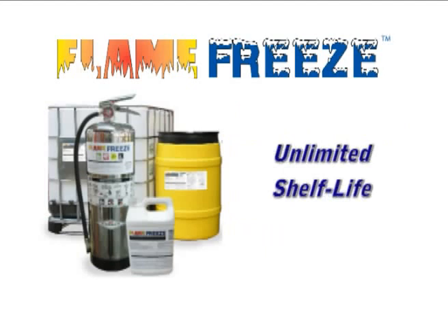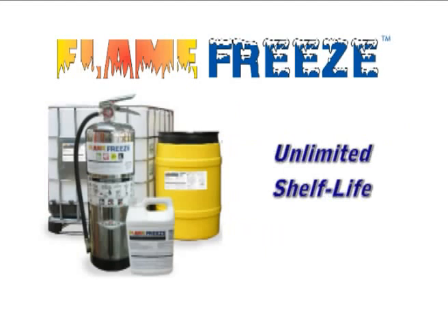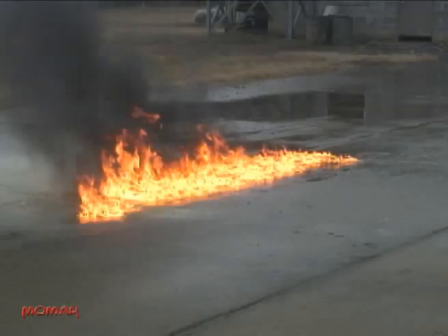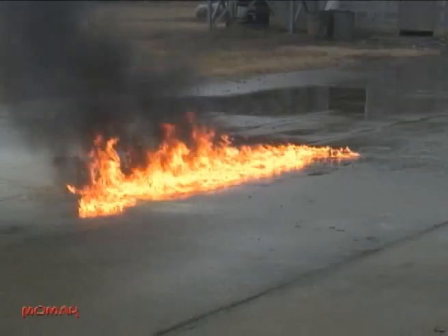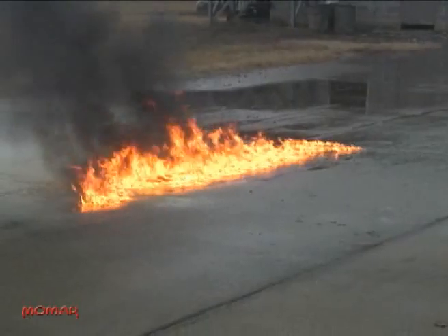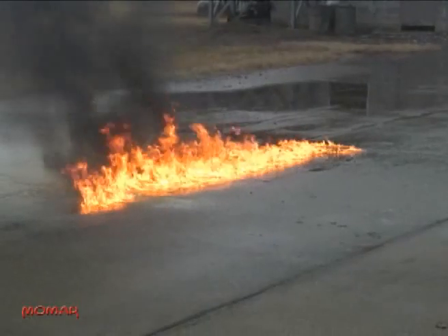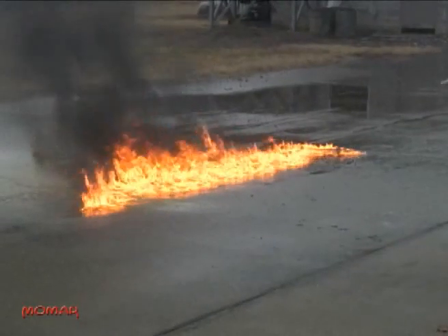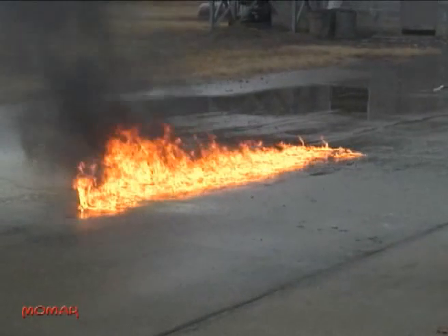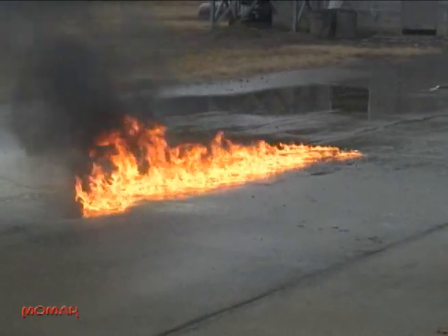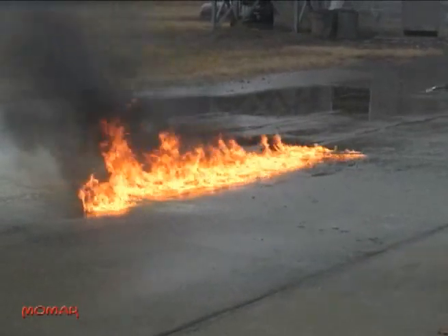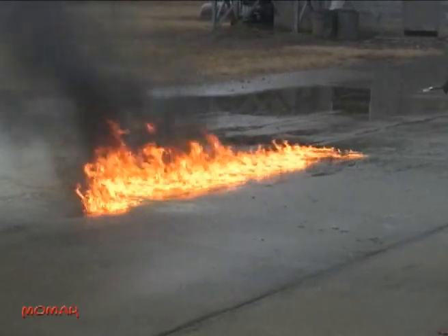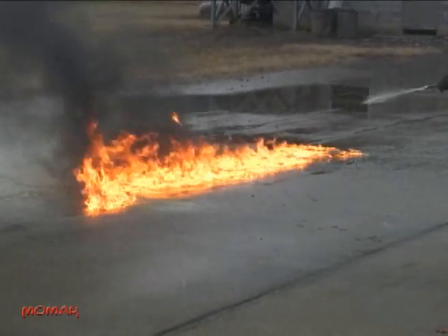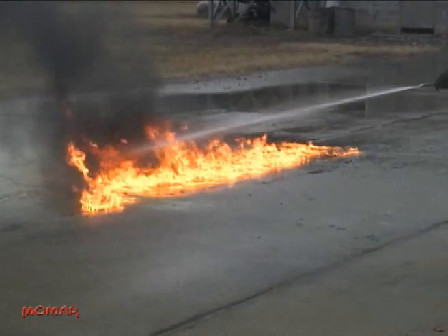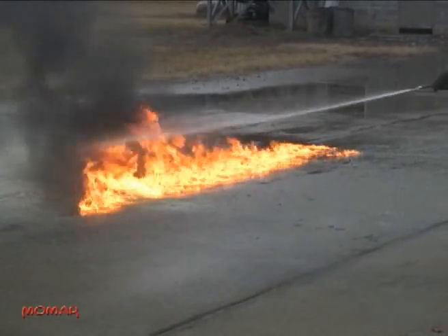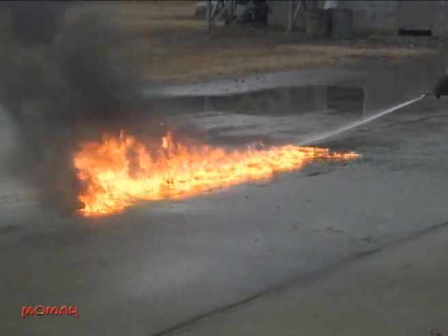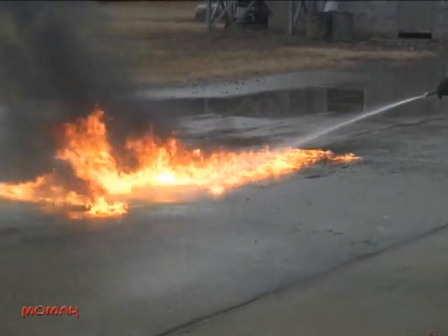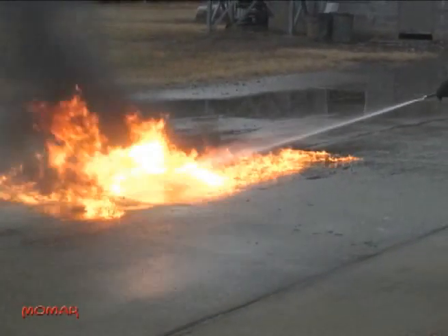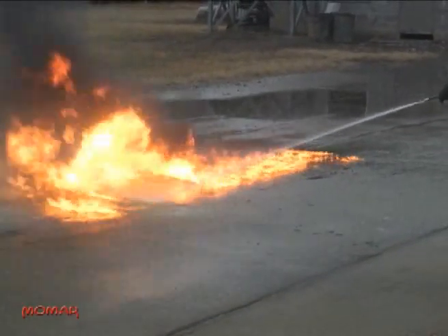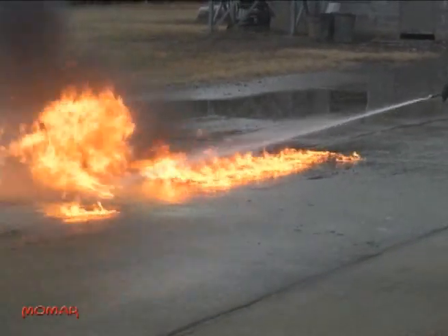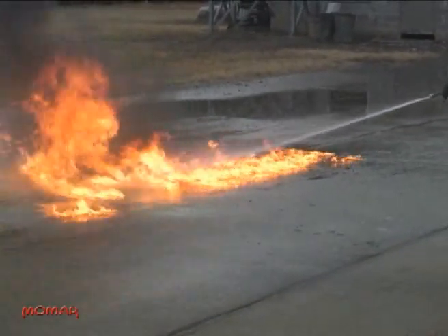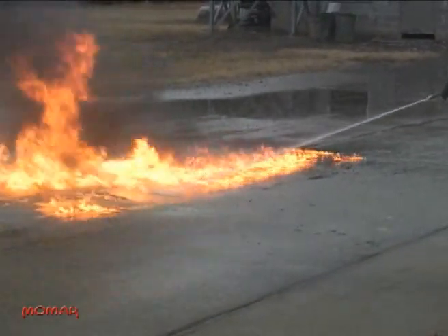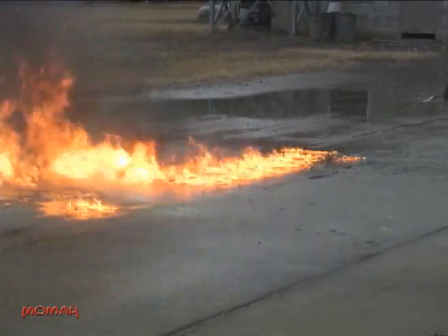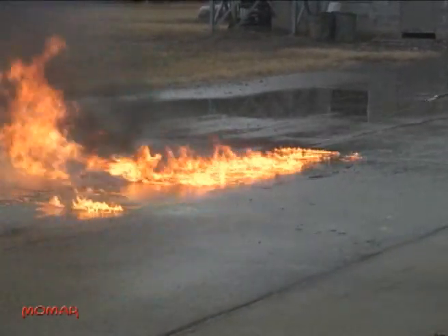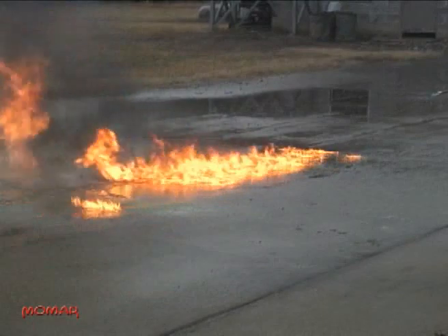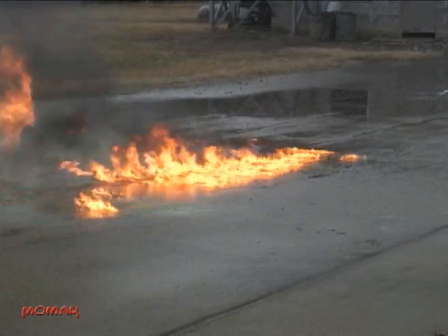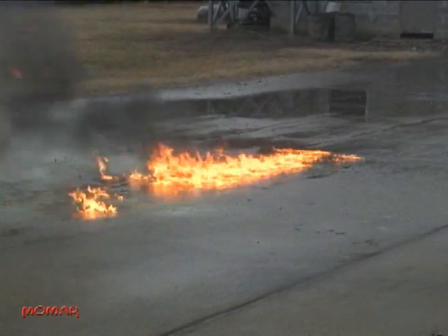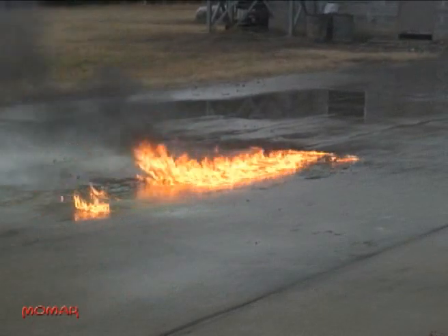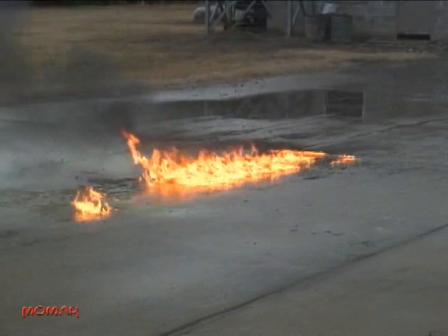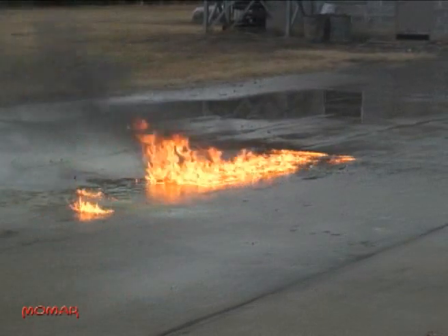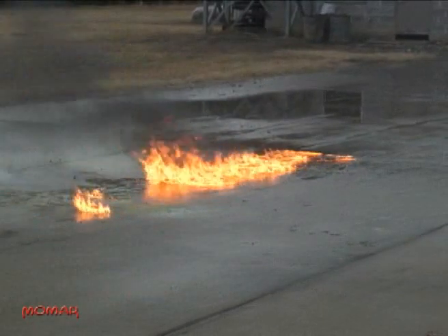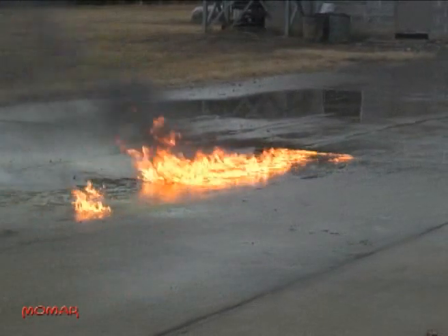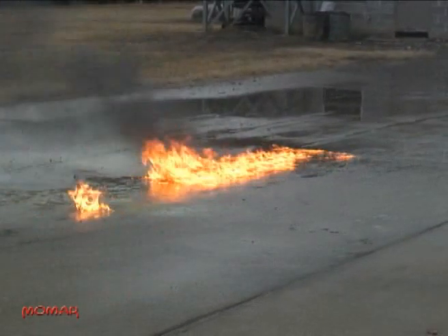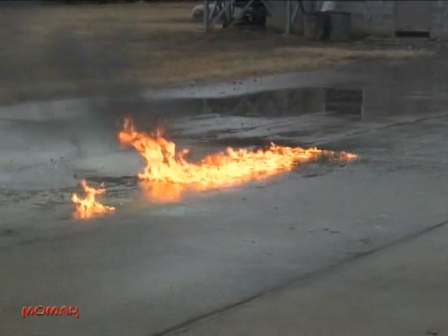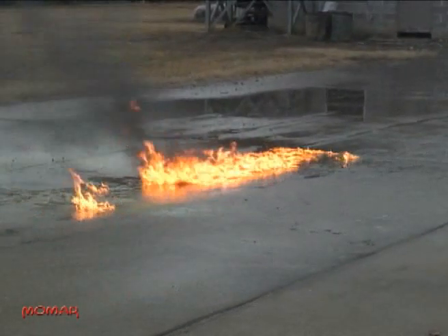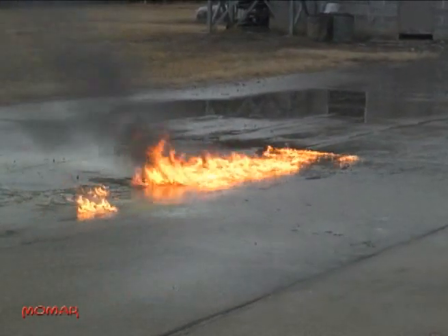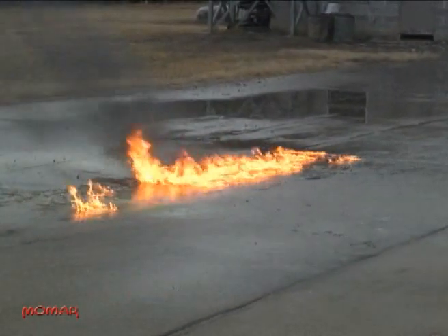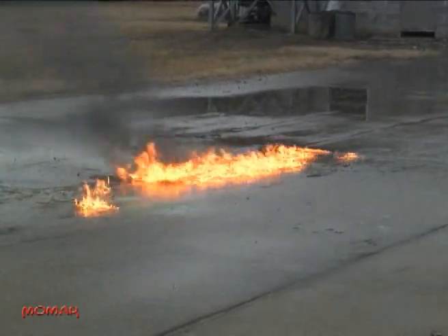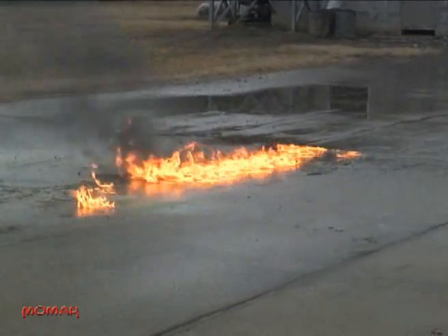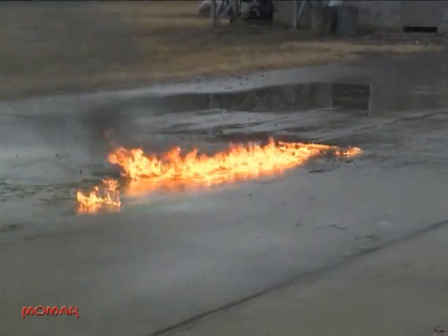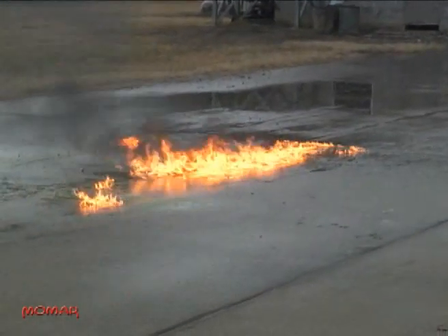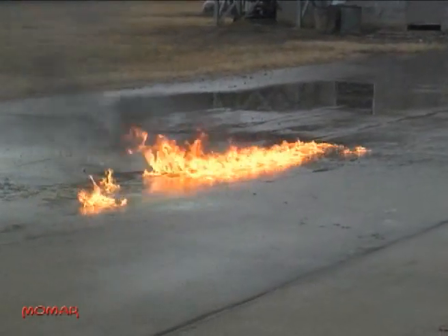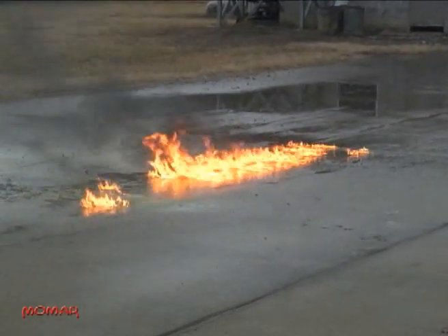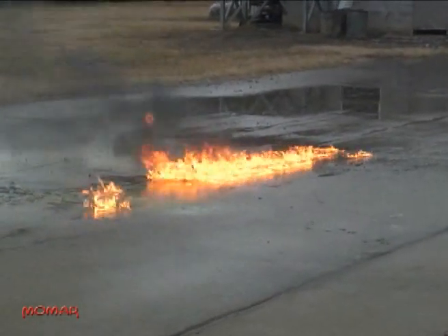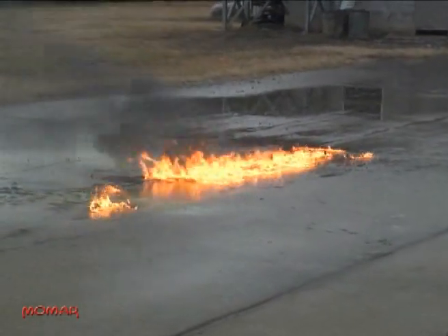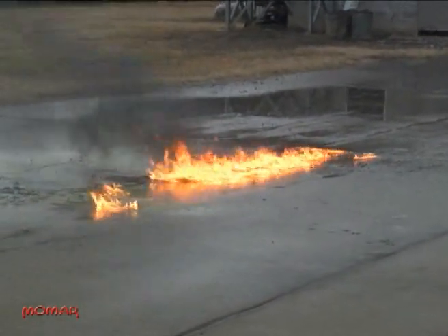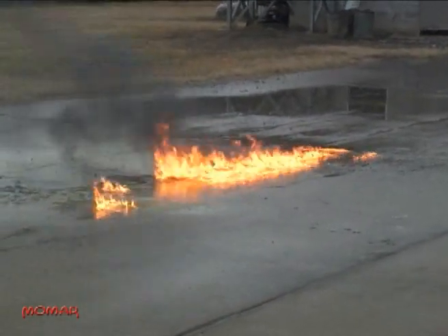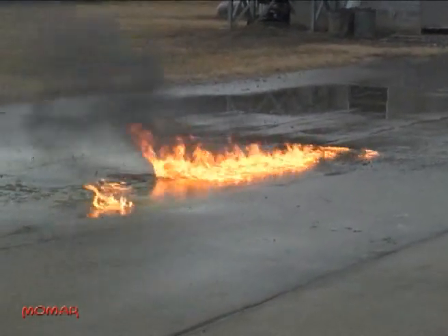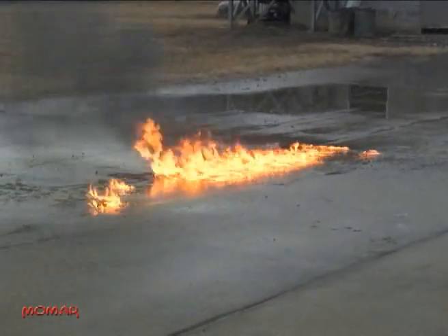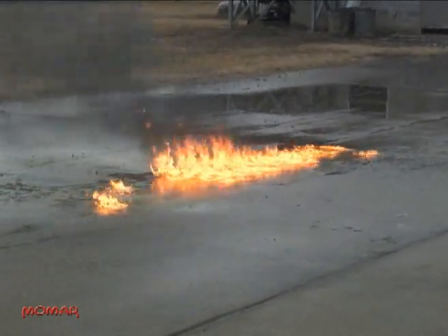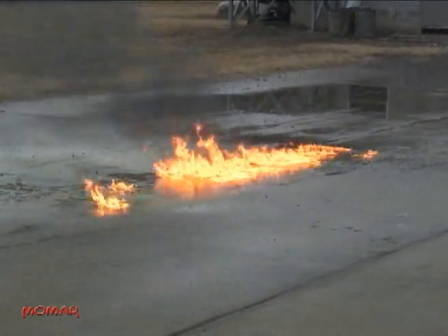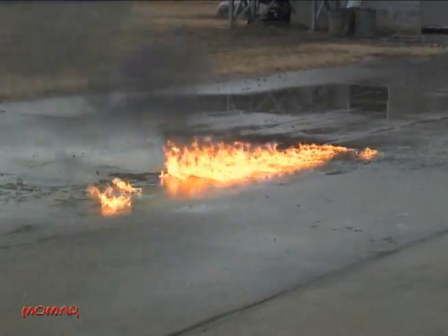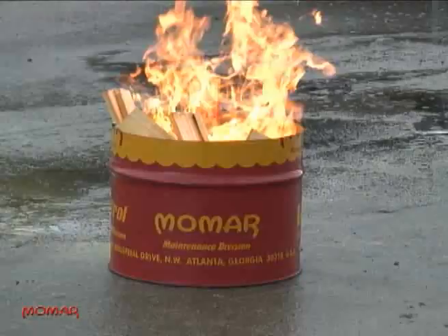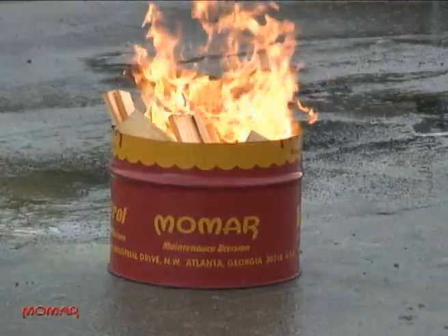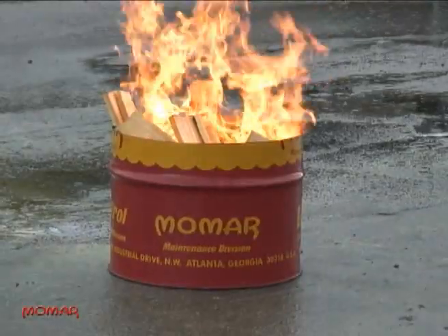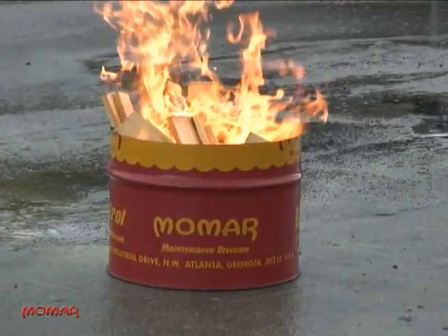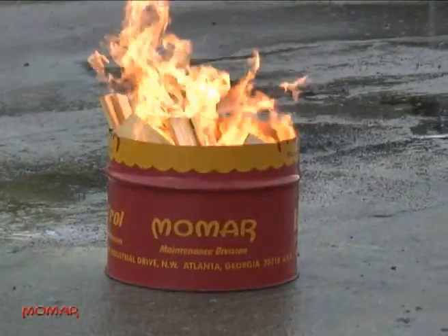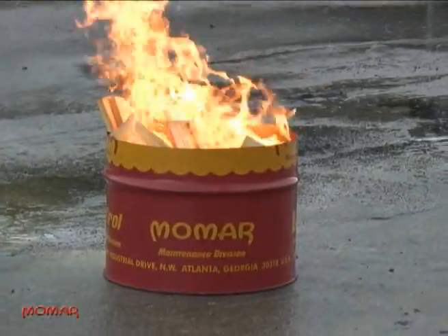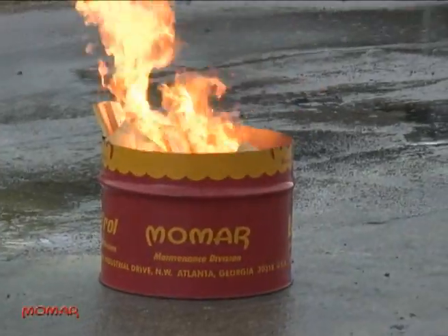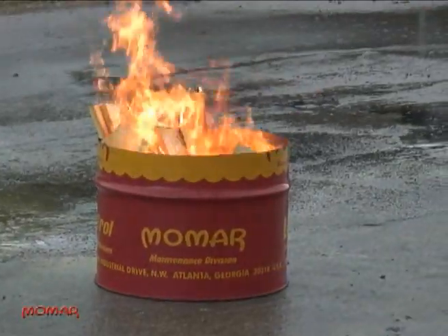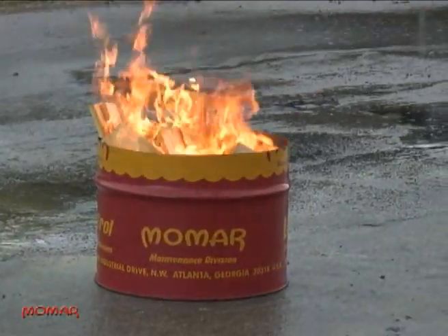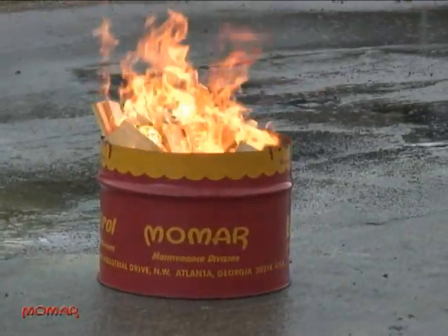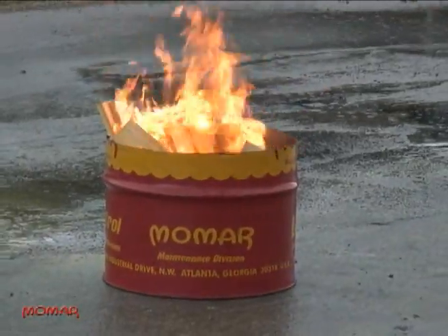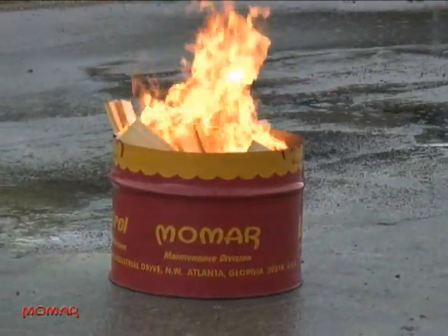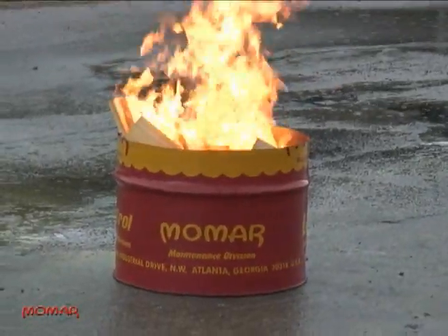In test after test, Flame Freeze outperforms conventional wetting agents, AFFF products, and dry powder extinguishers.